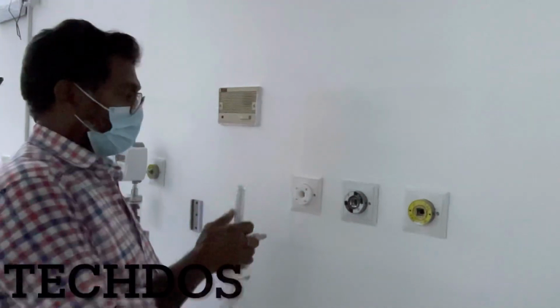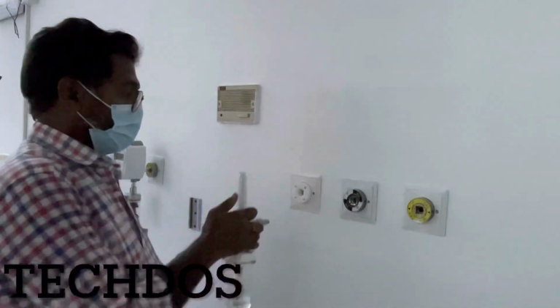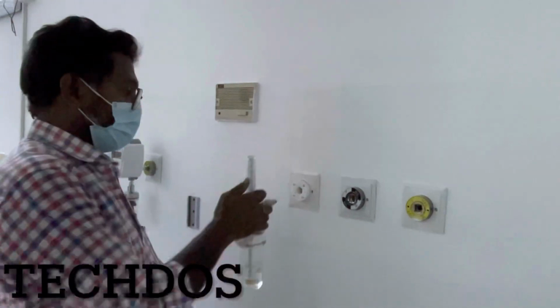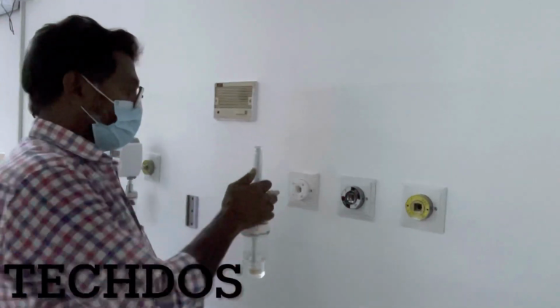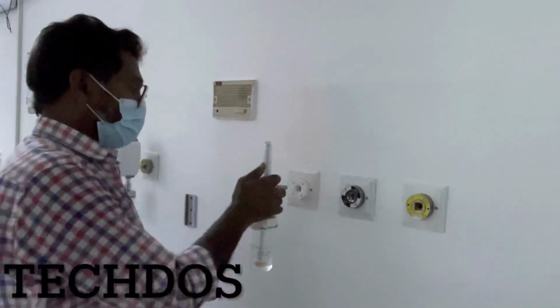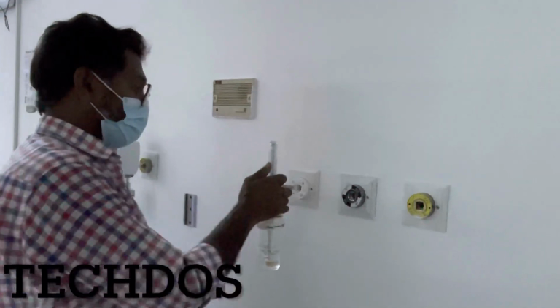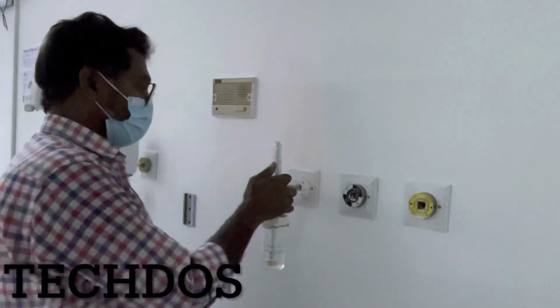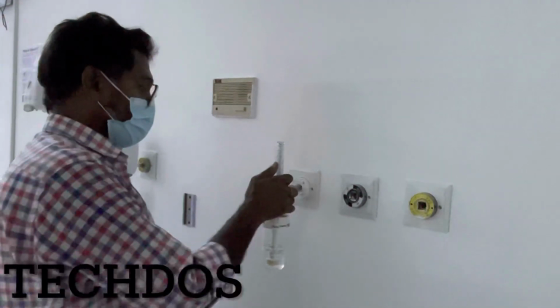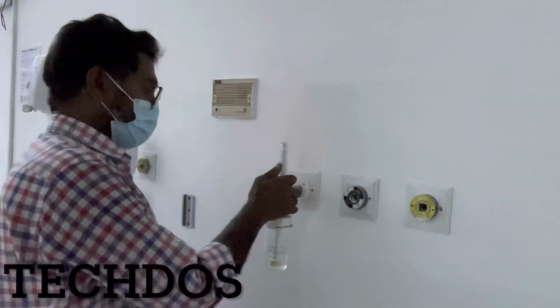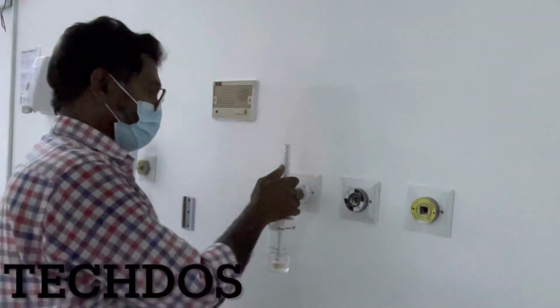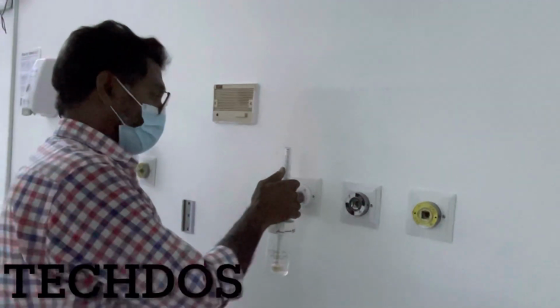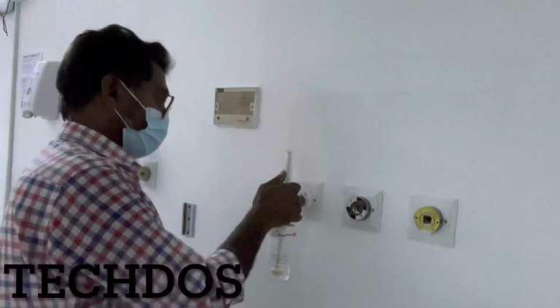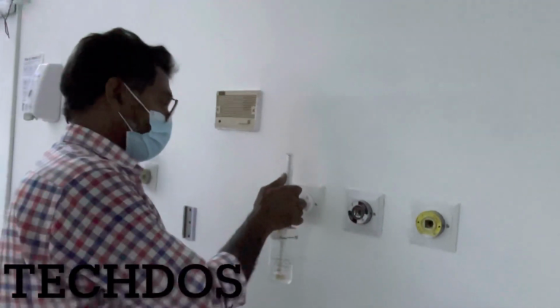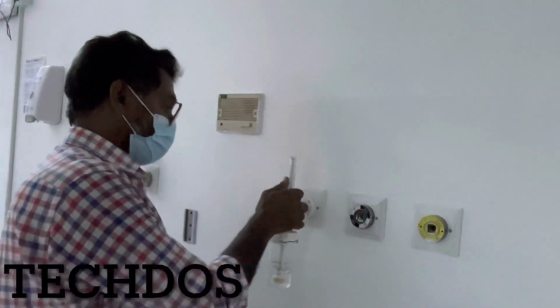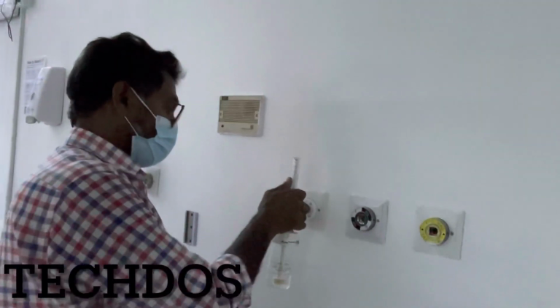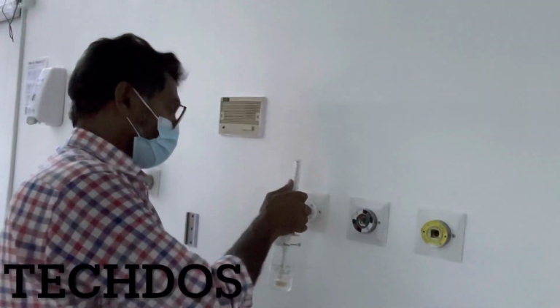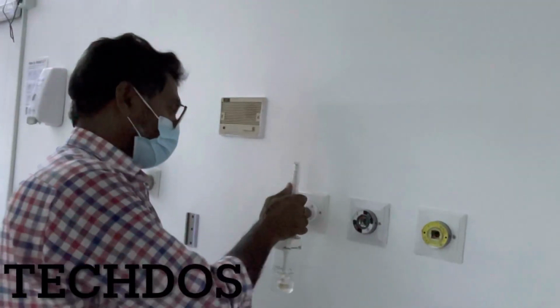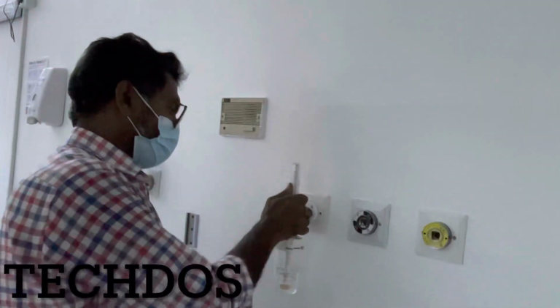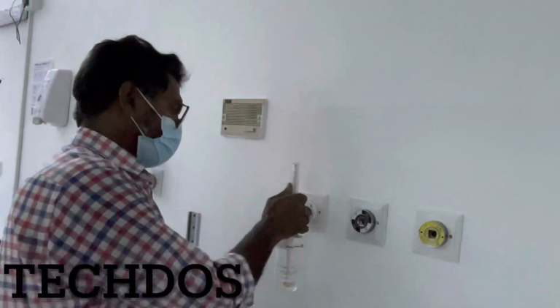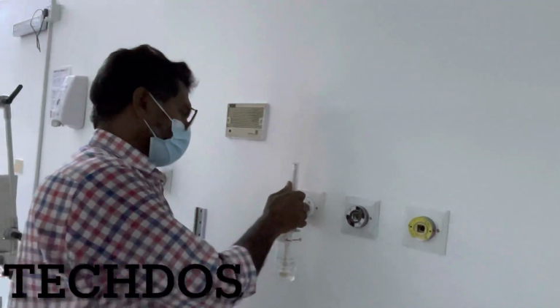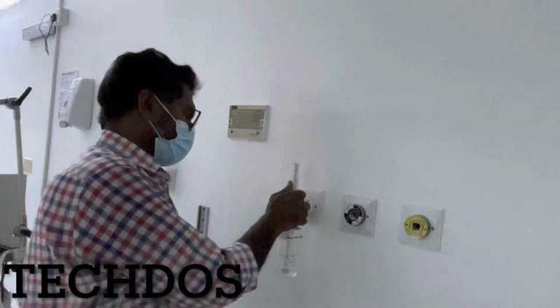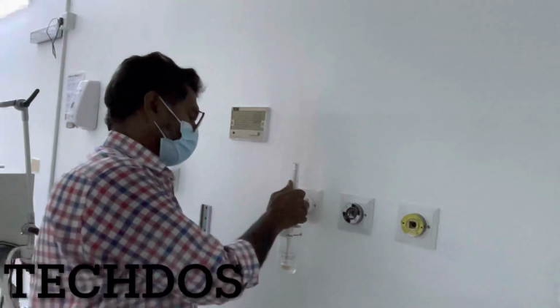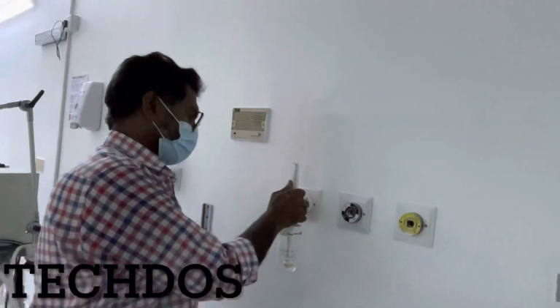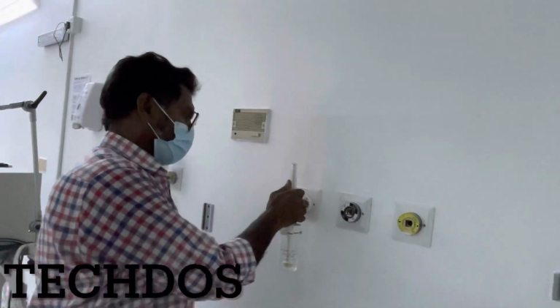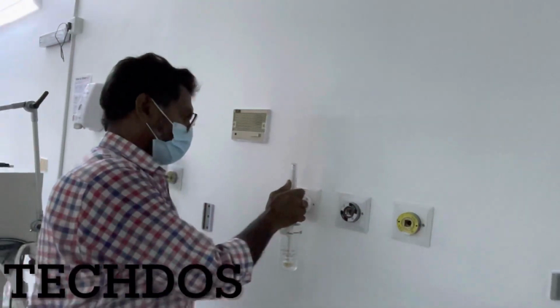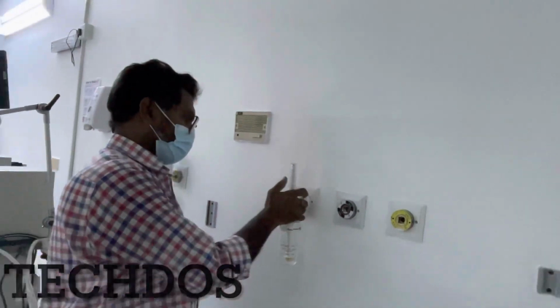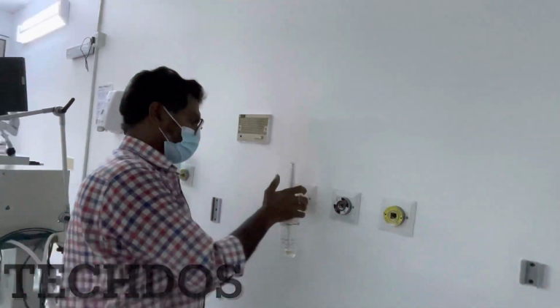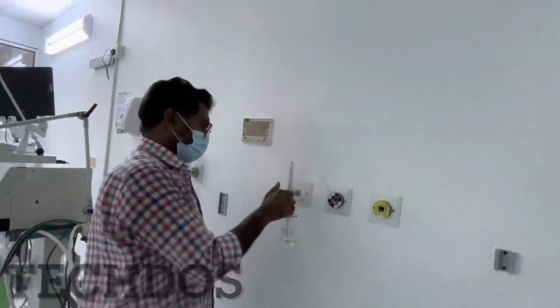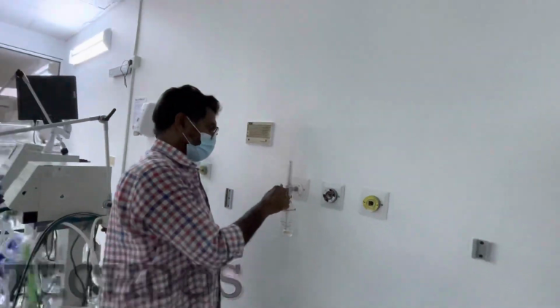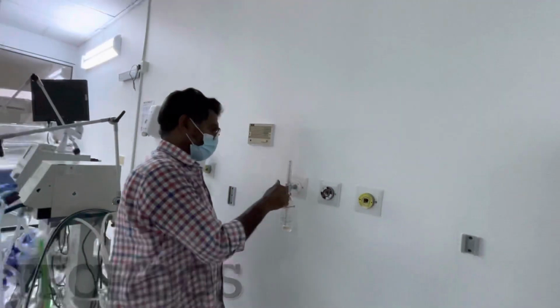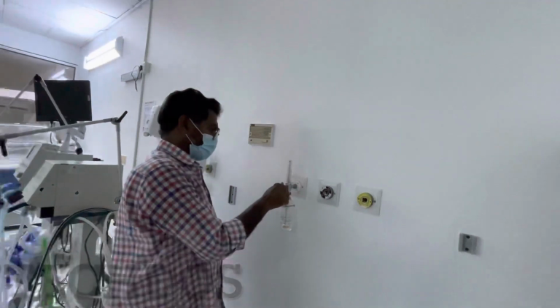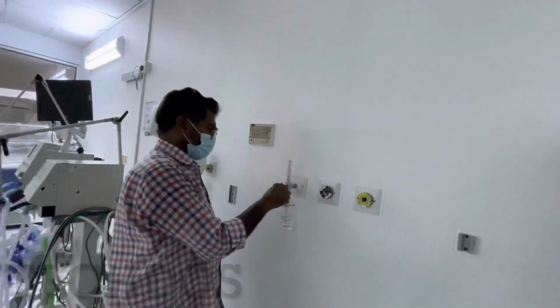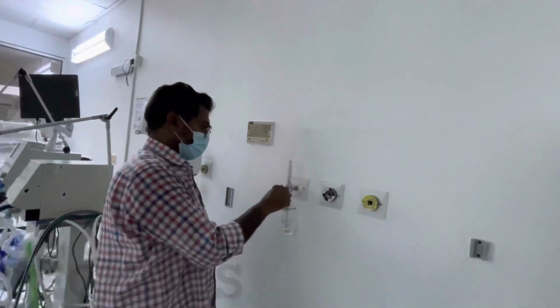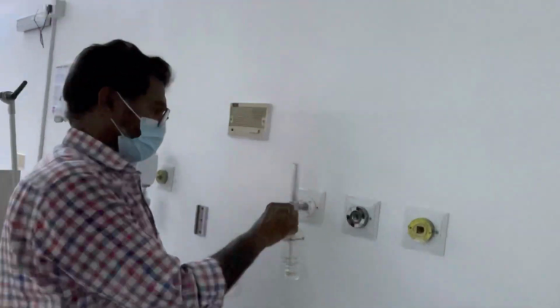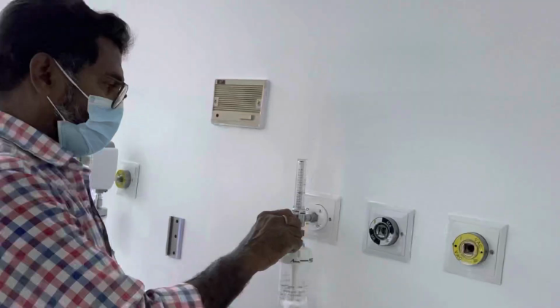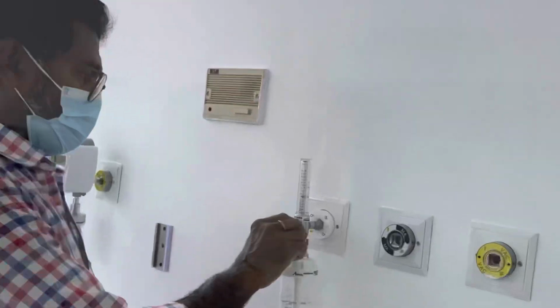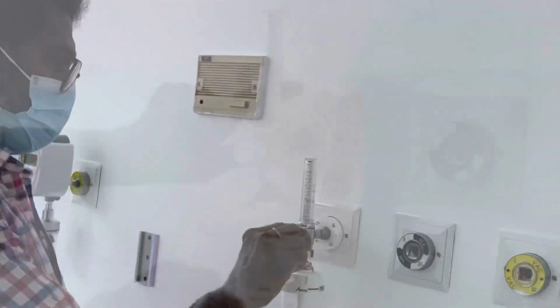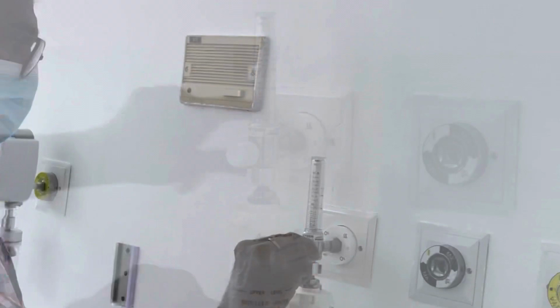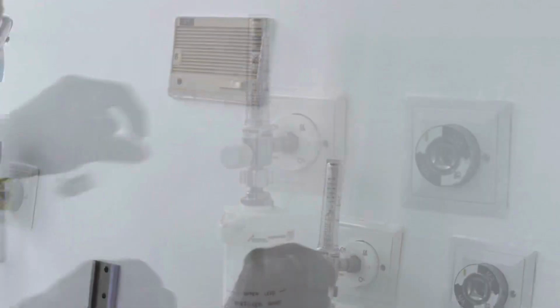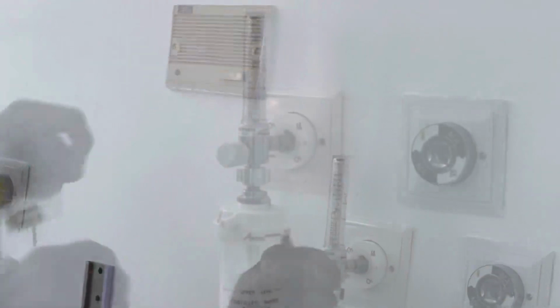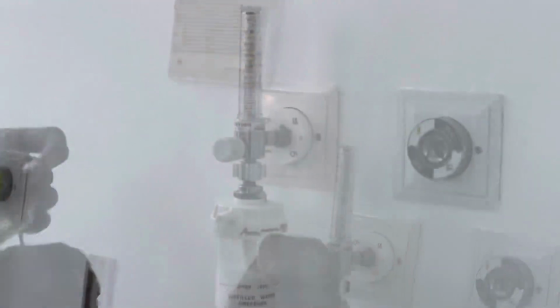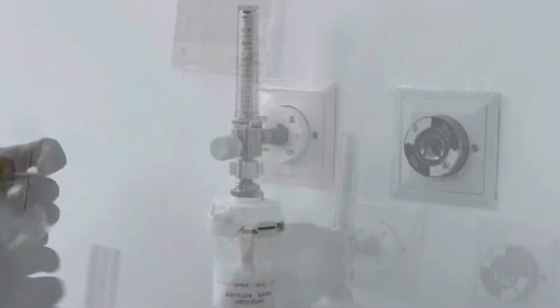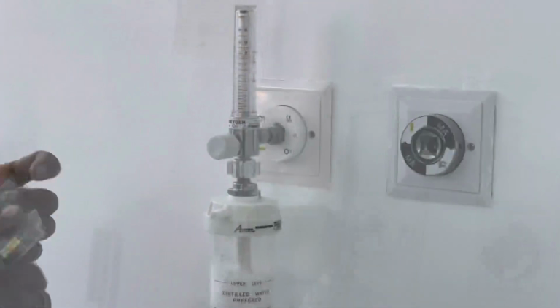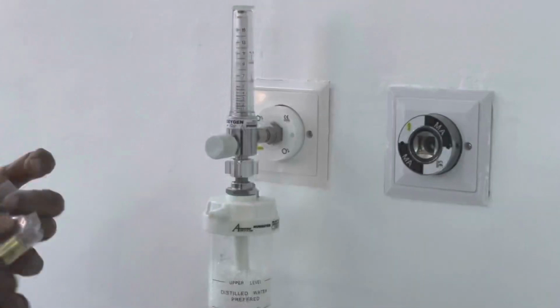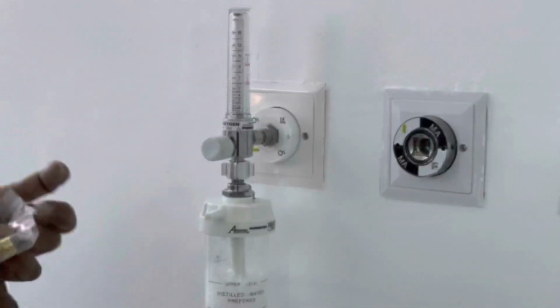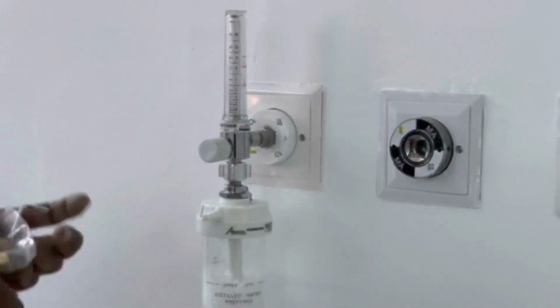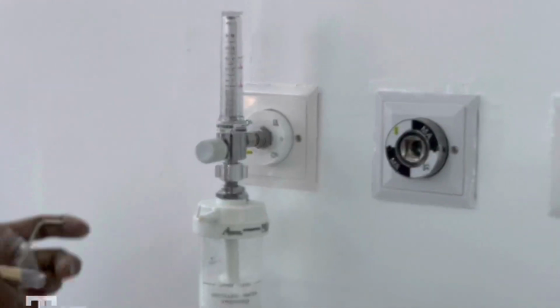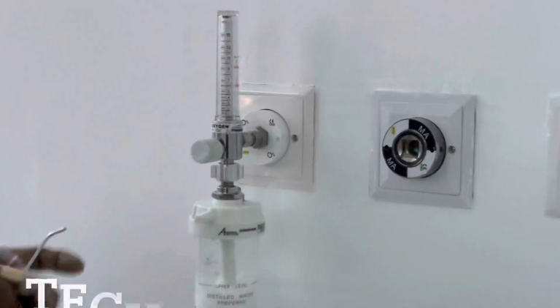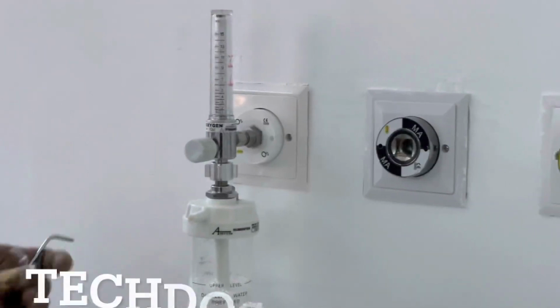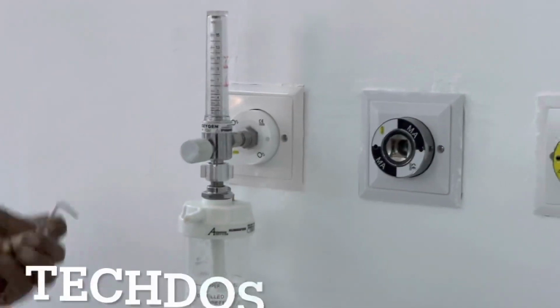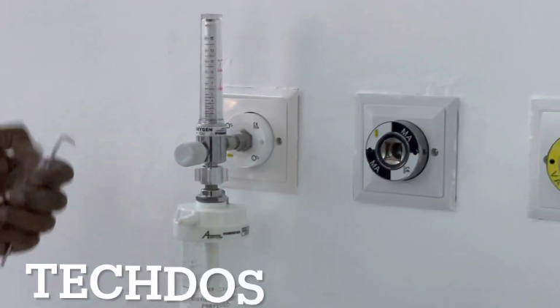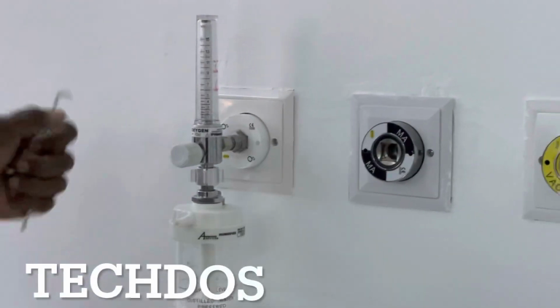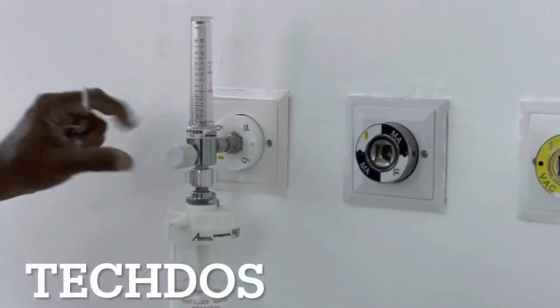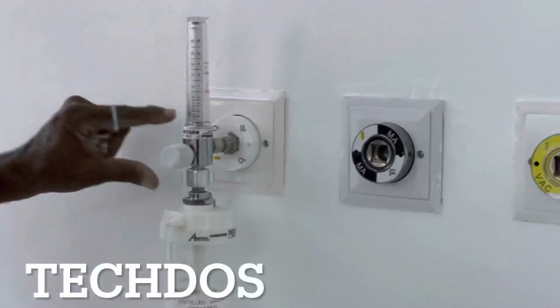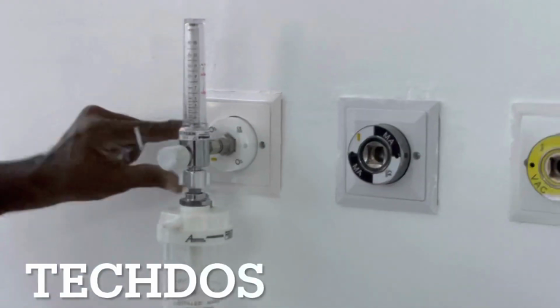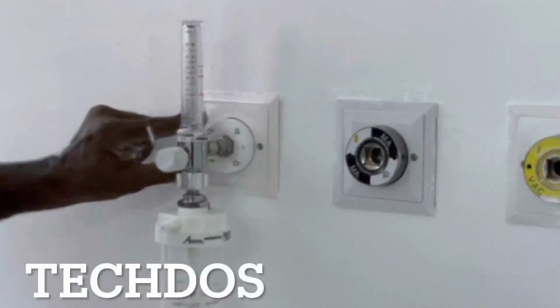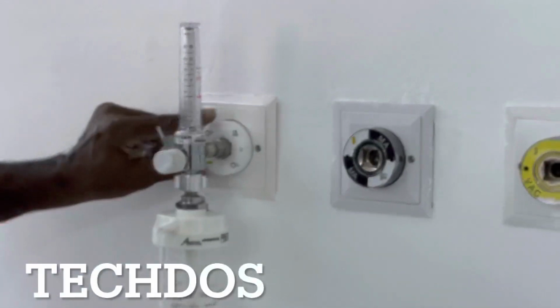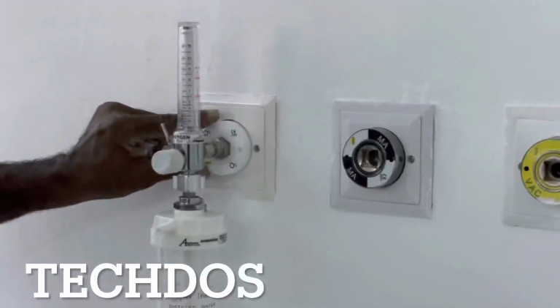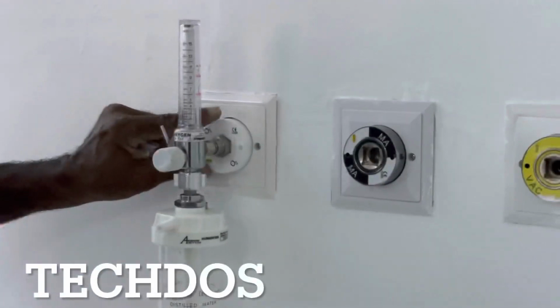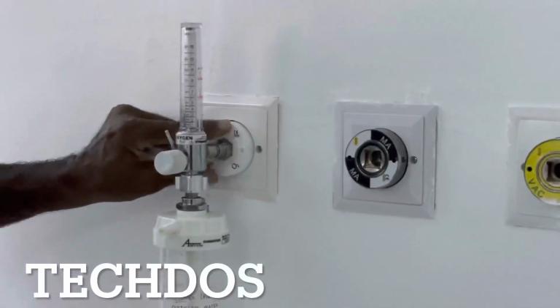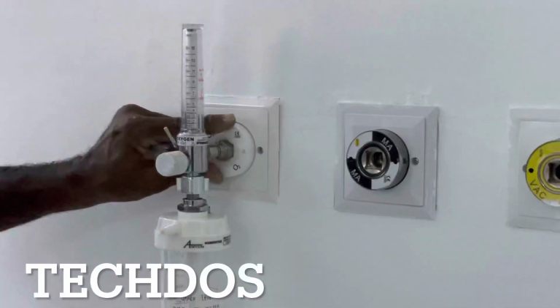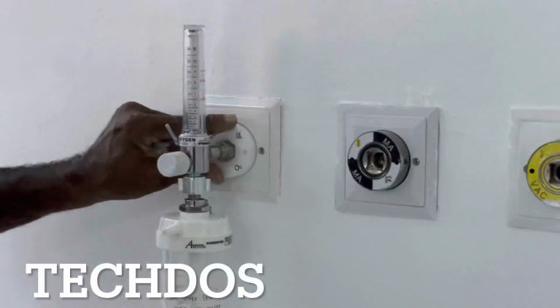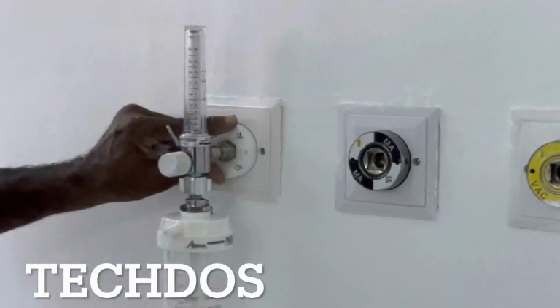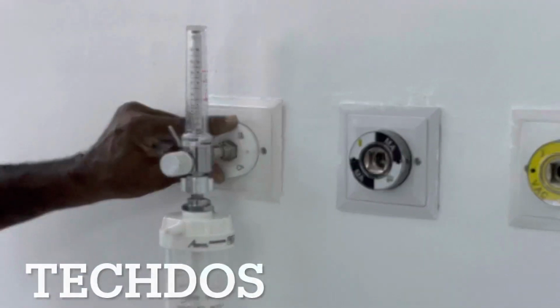Today's video is about the leaking oxygen outlet maintenance from the hospital.